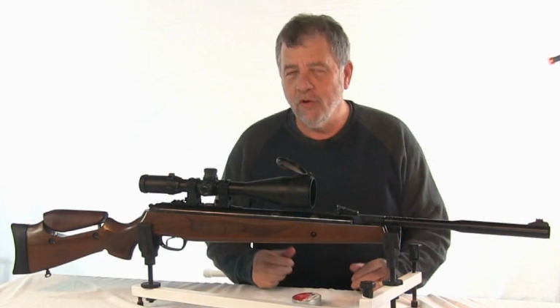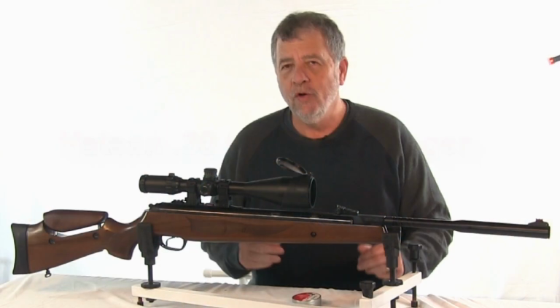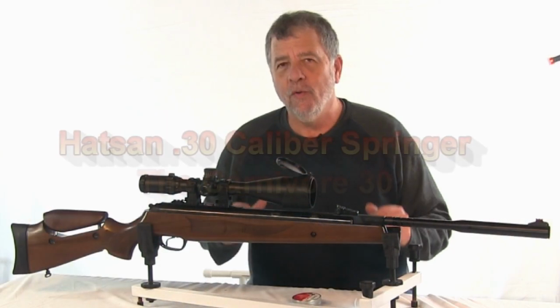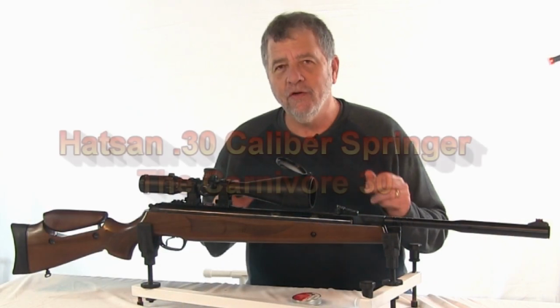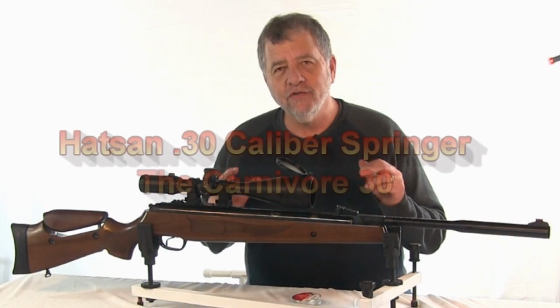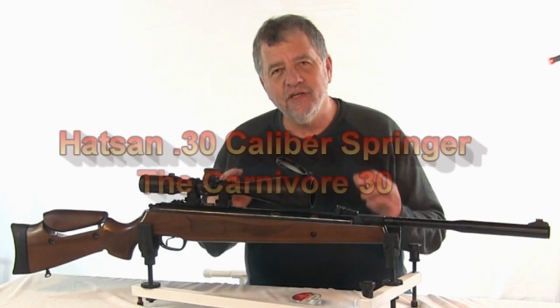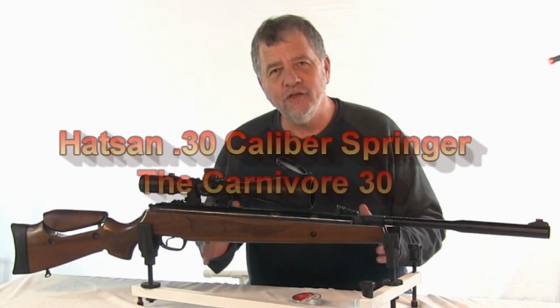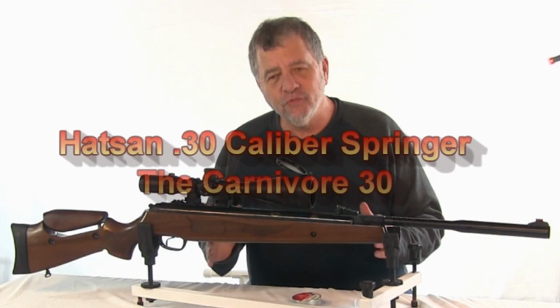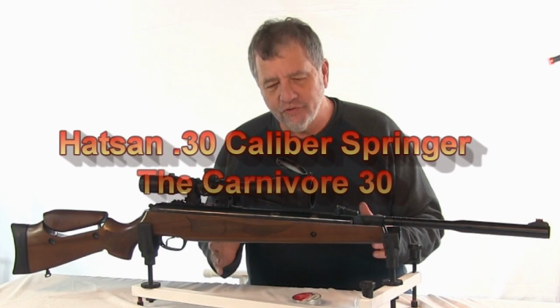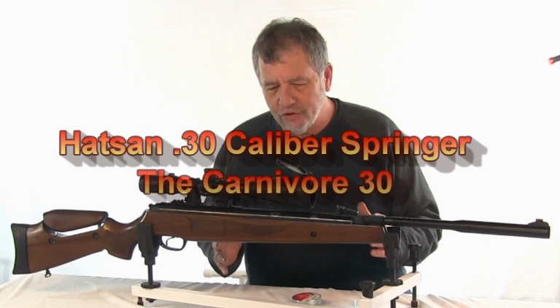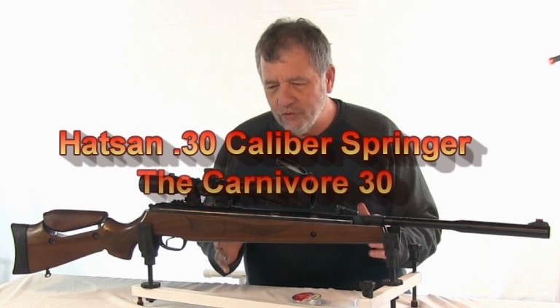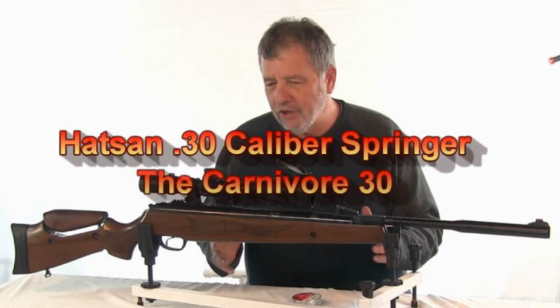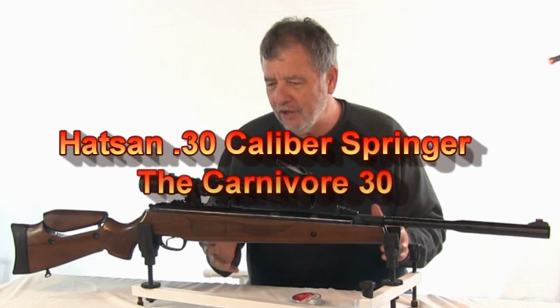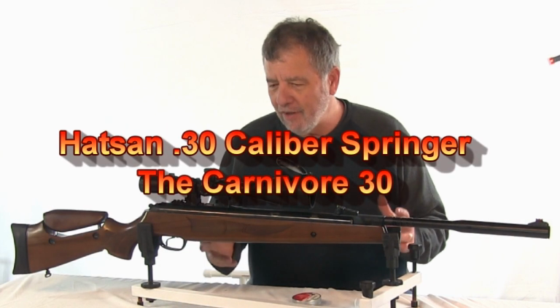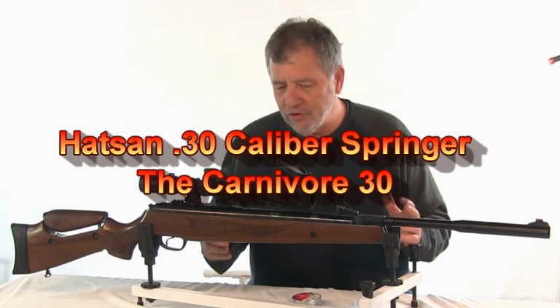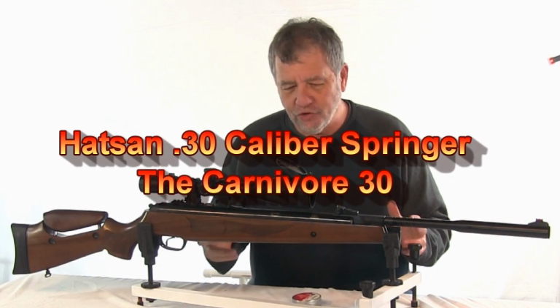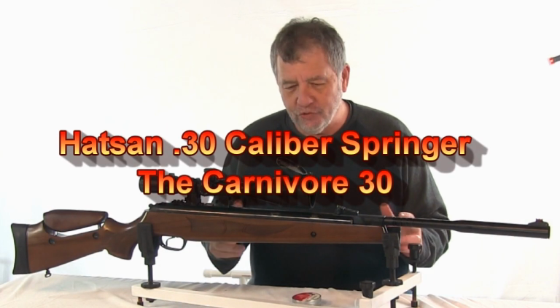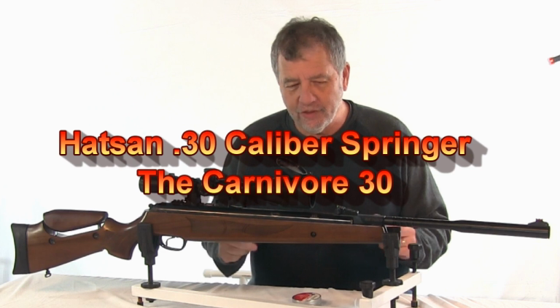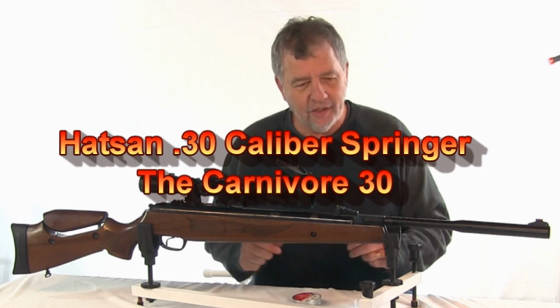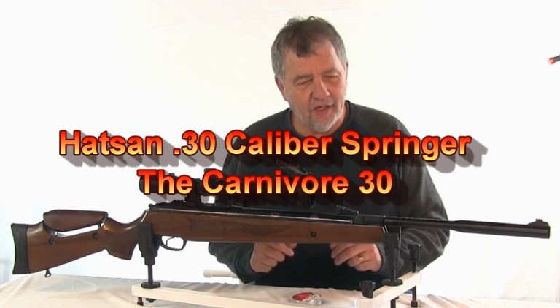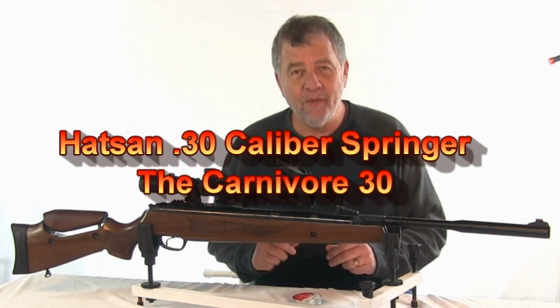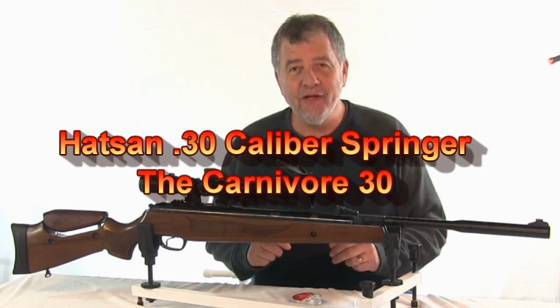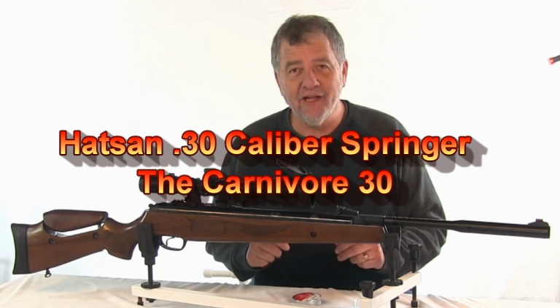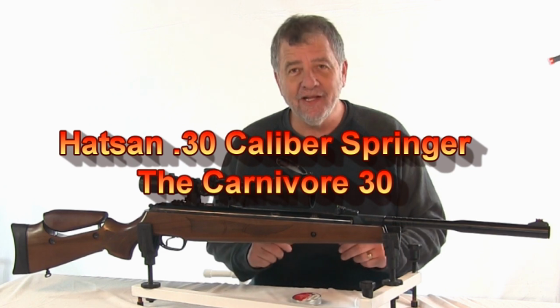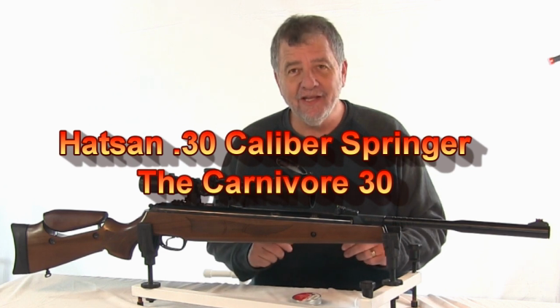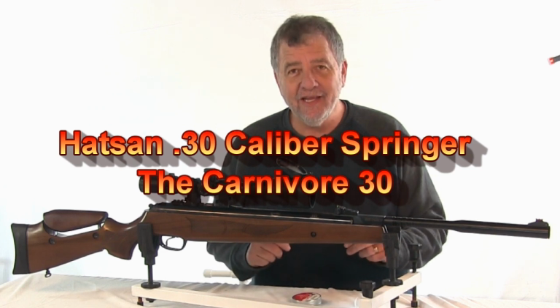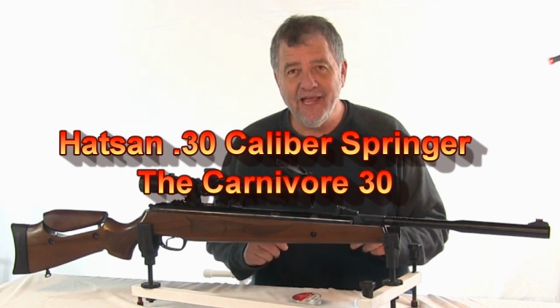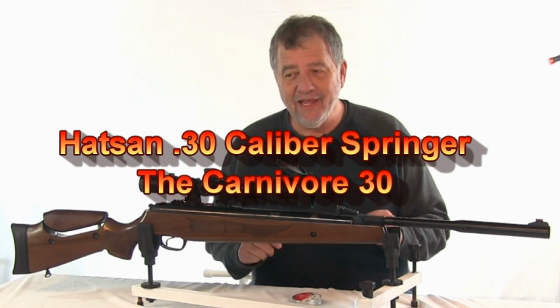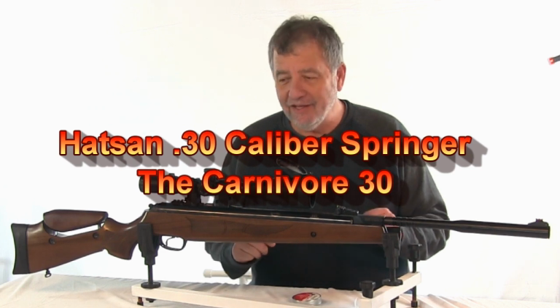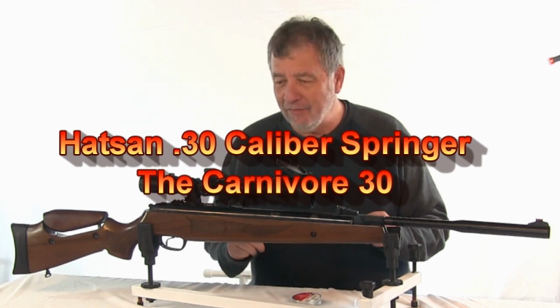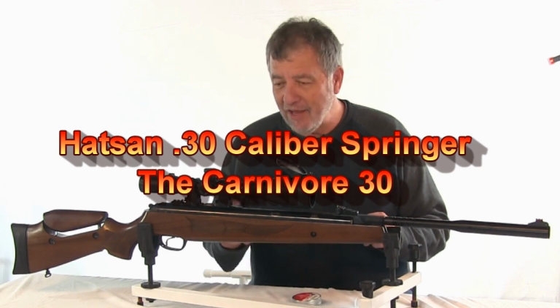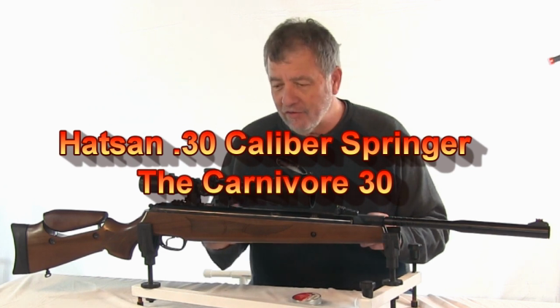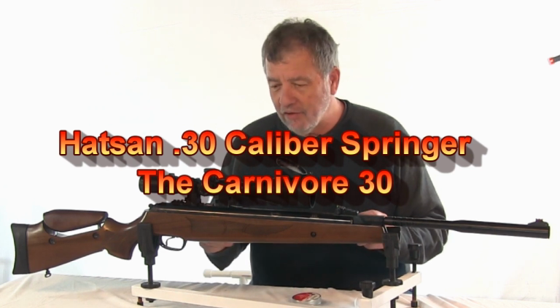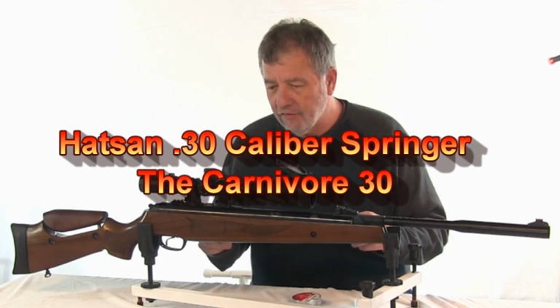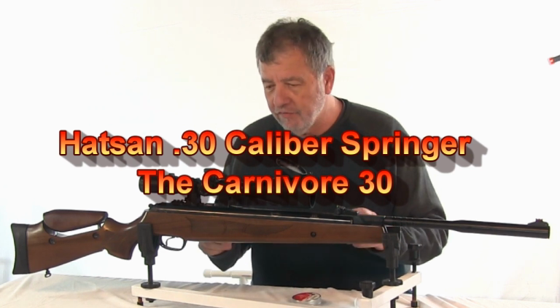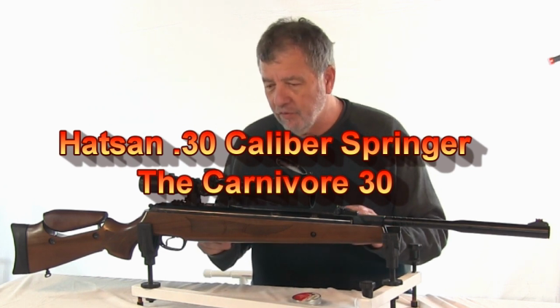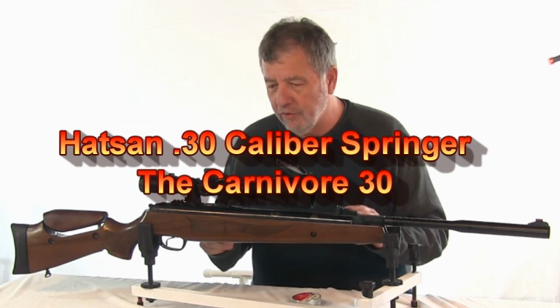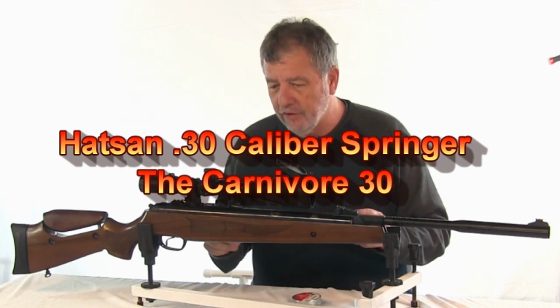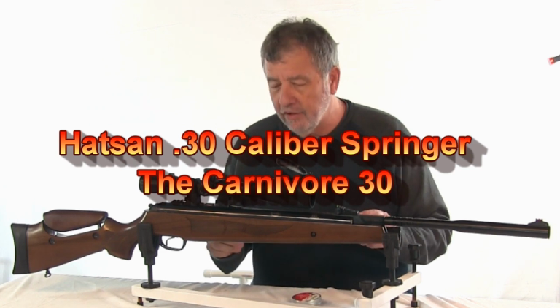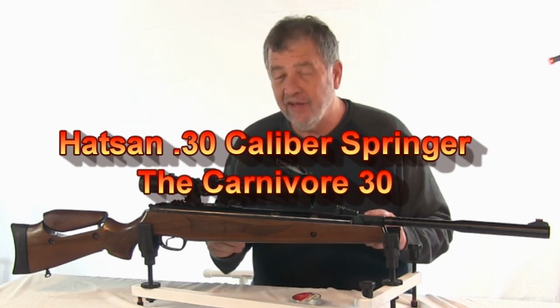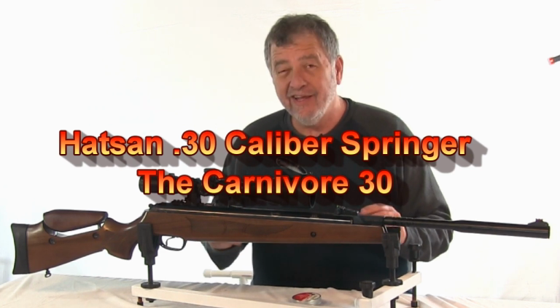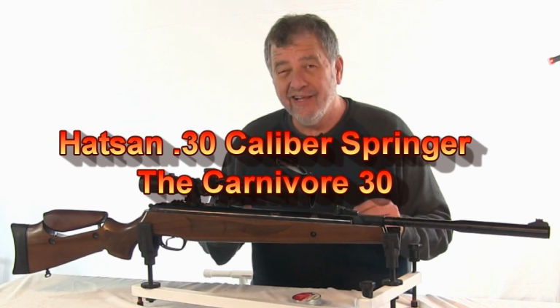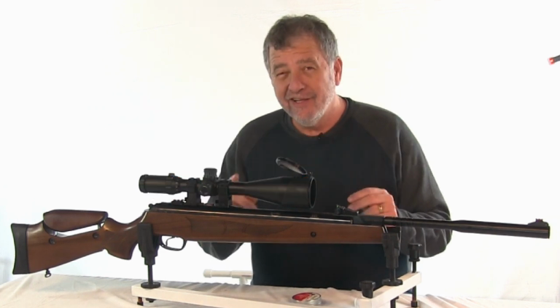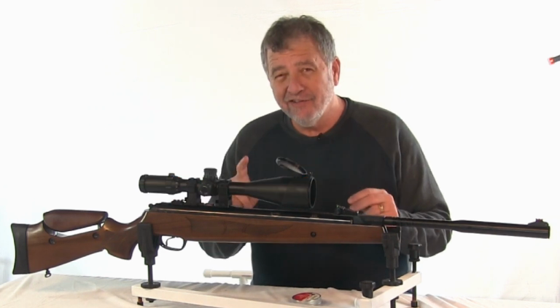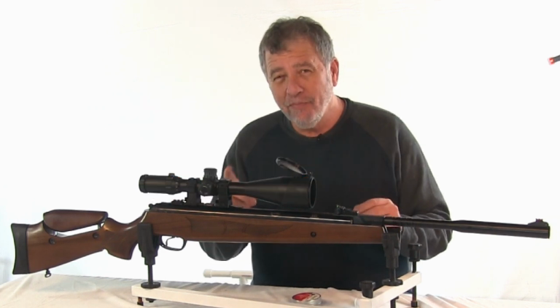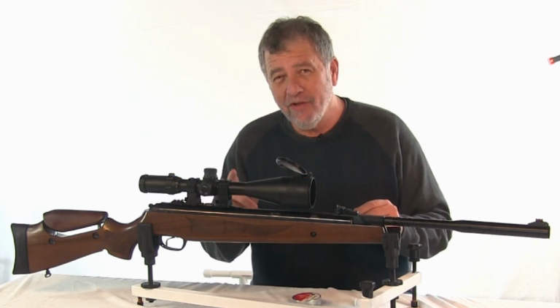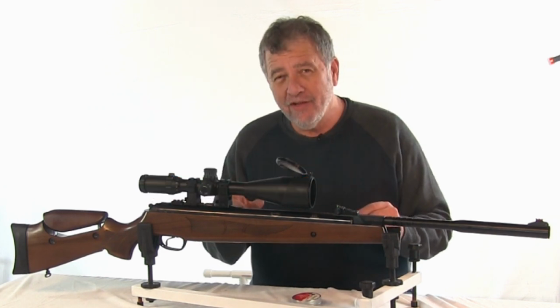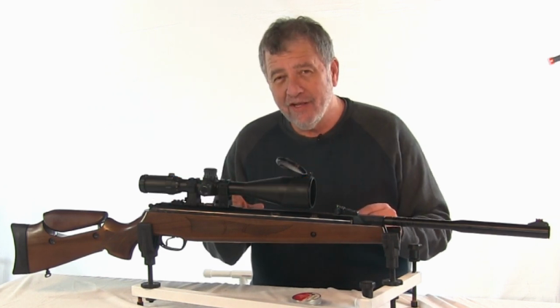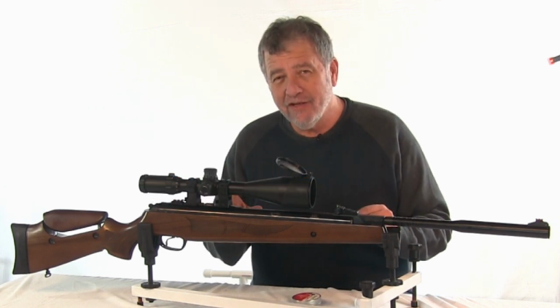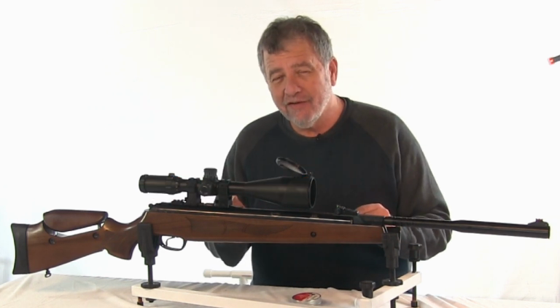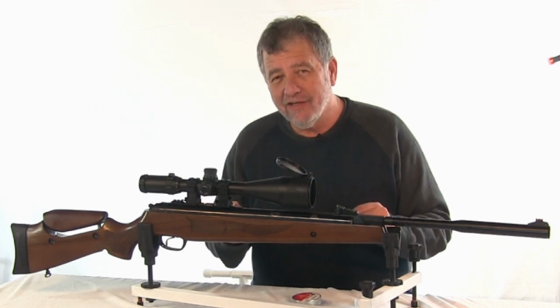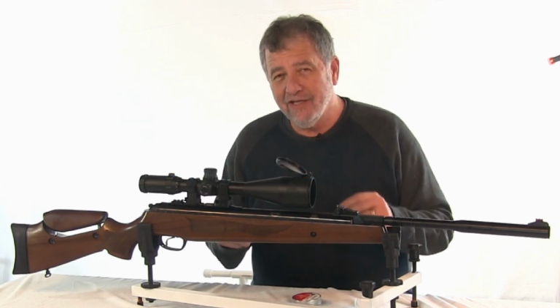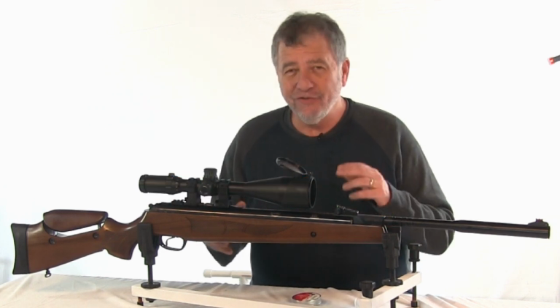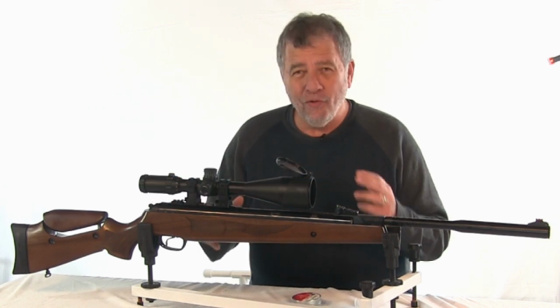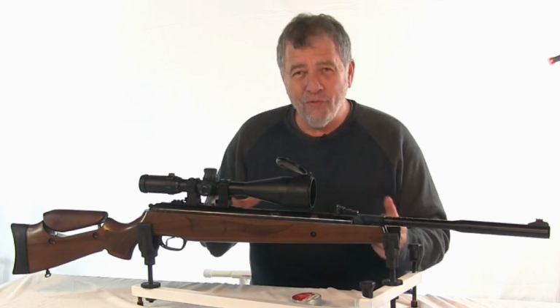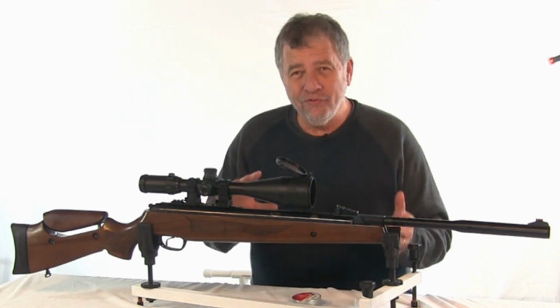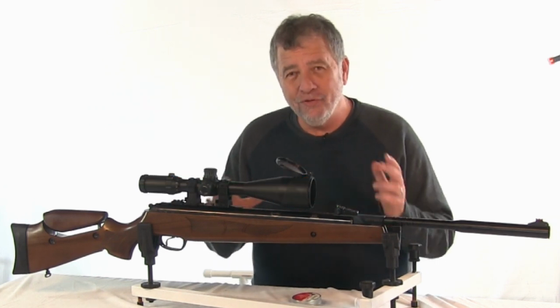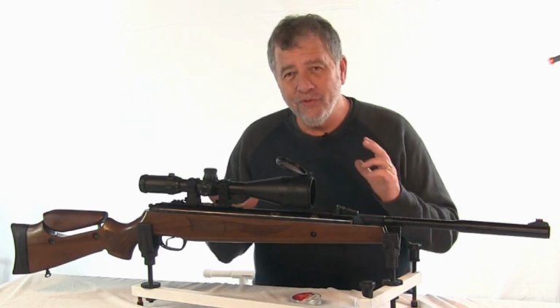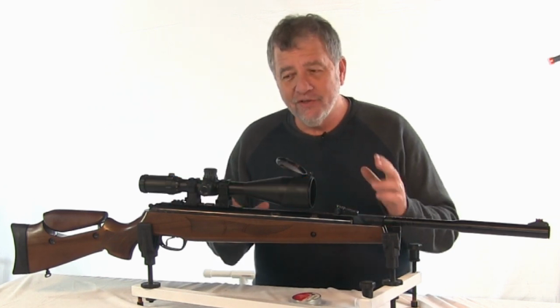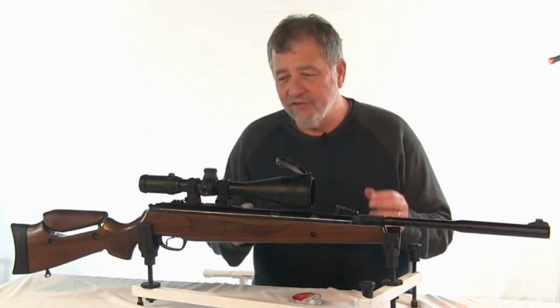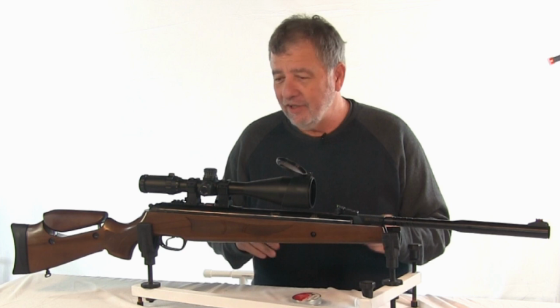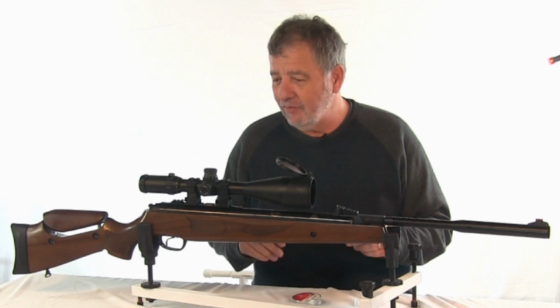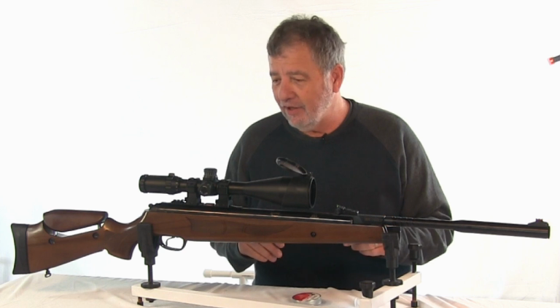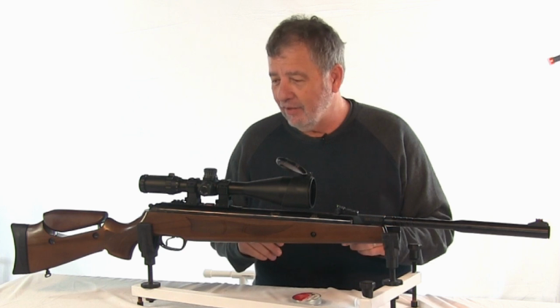There's an interesting new gun I've been shooting lately and I'm having a lot of fun with it. It's old and new at the same time.